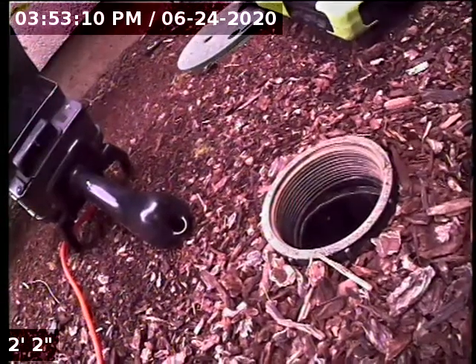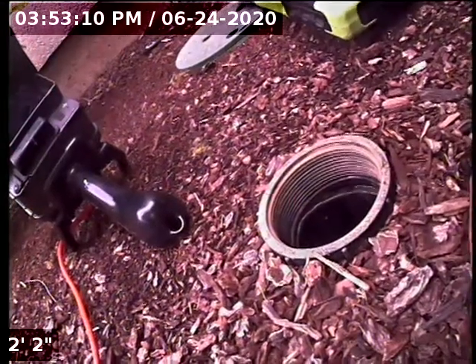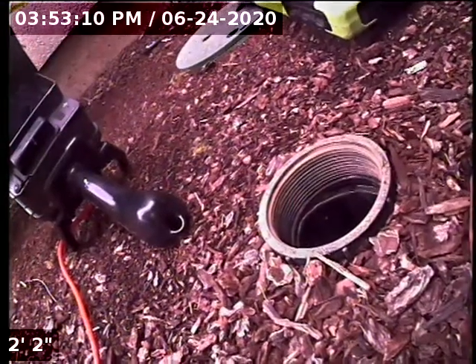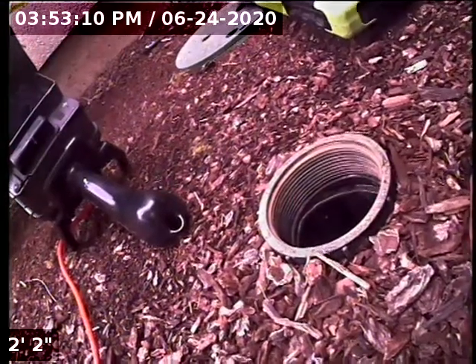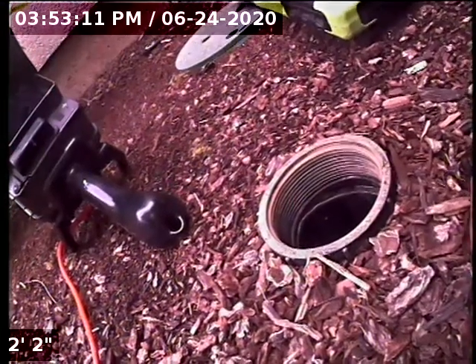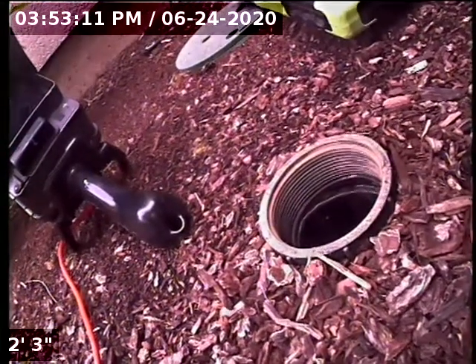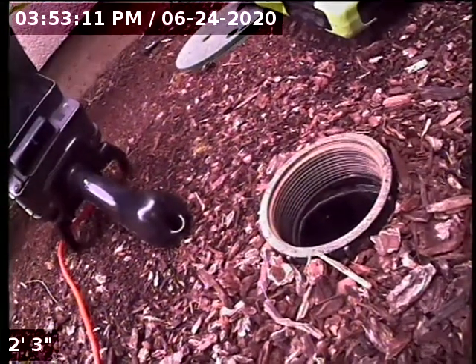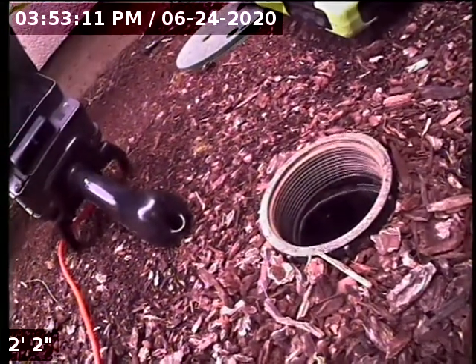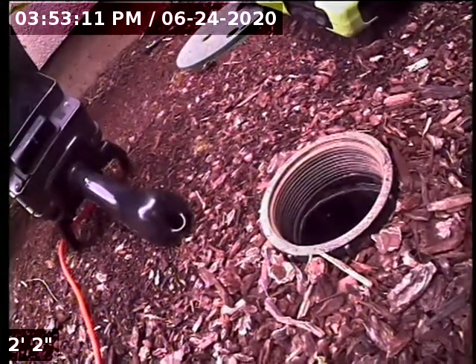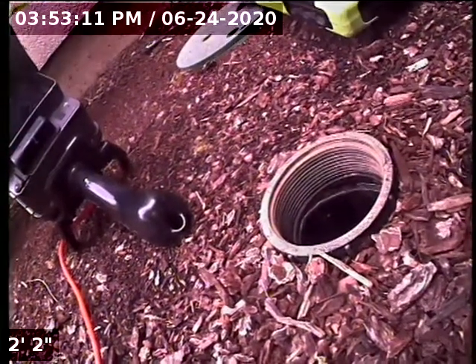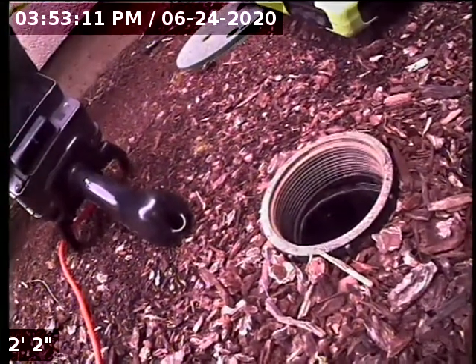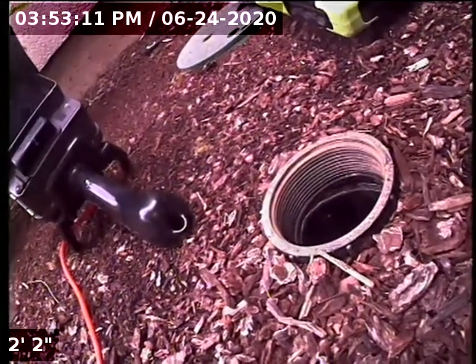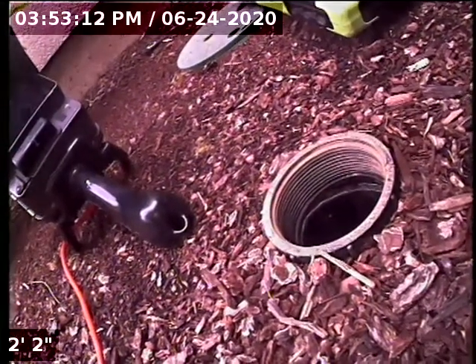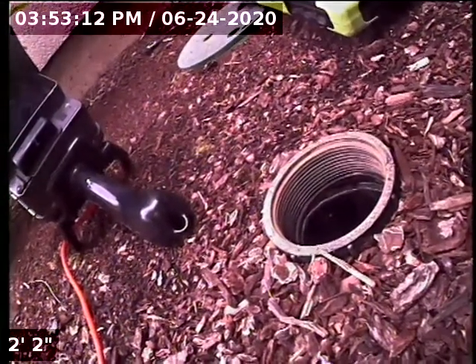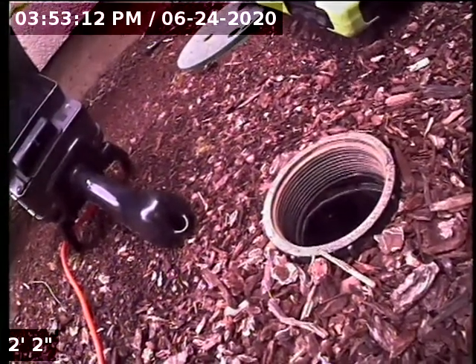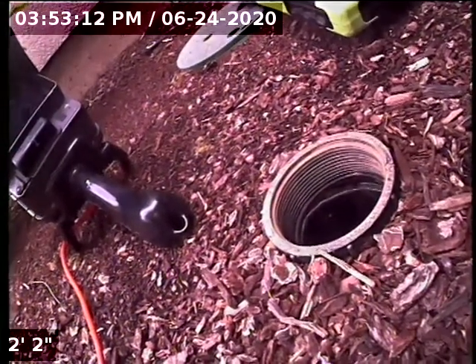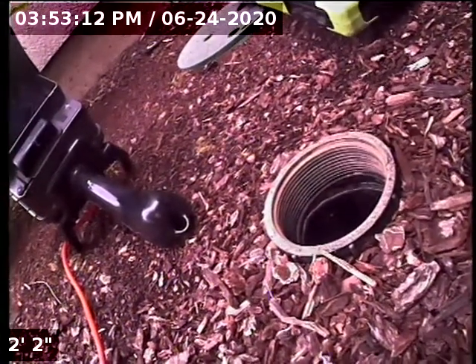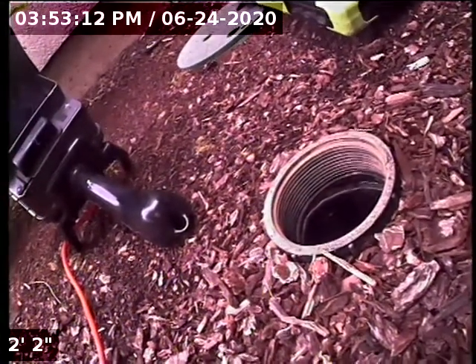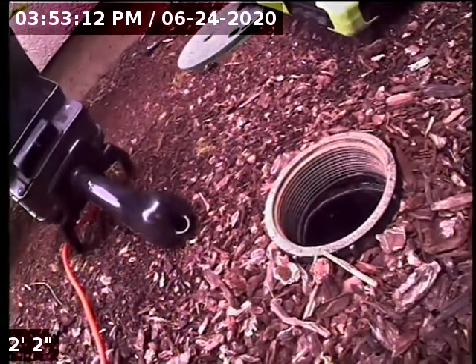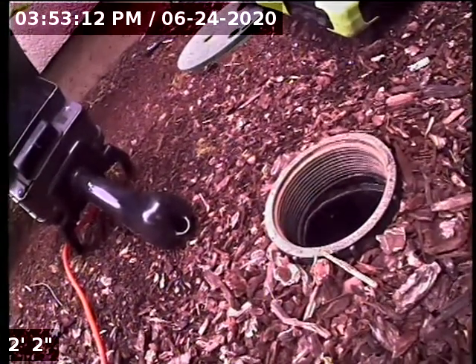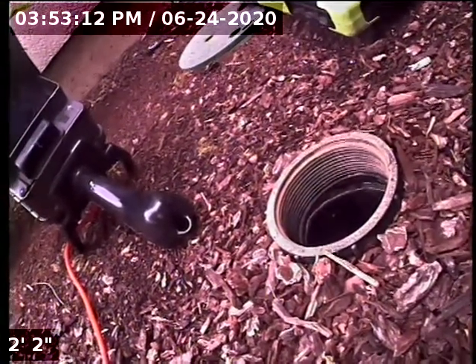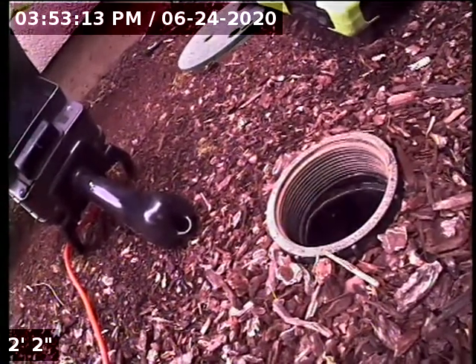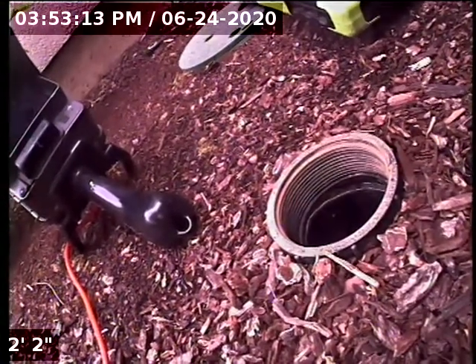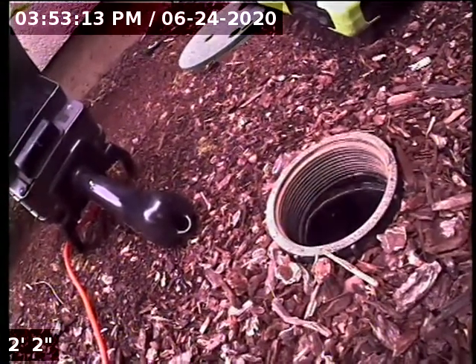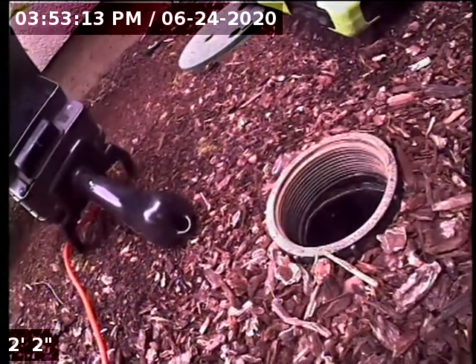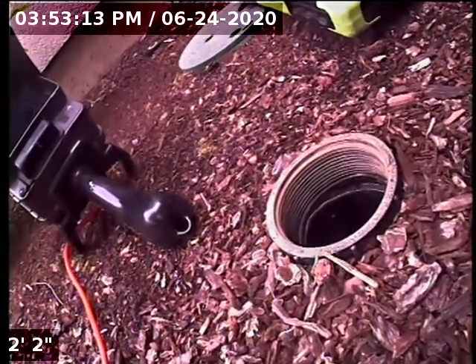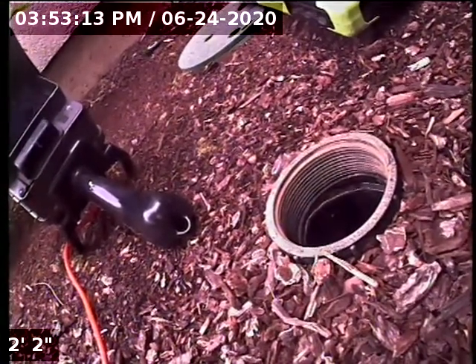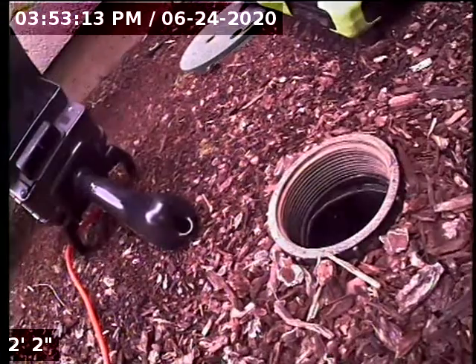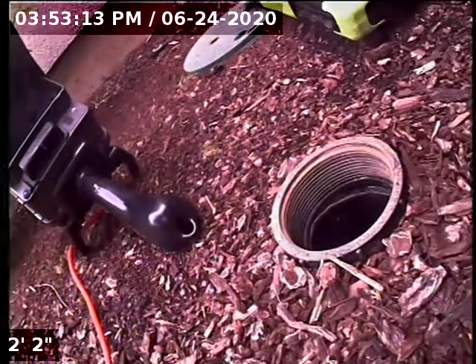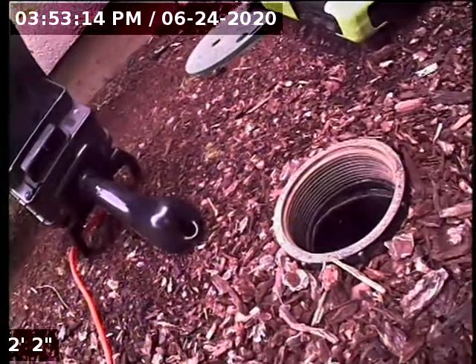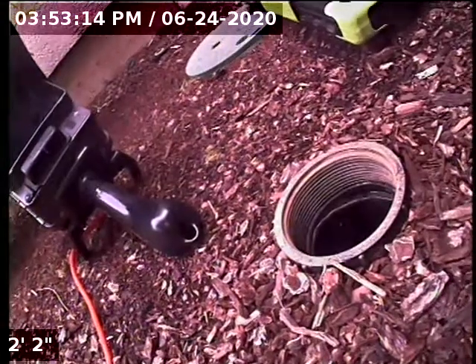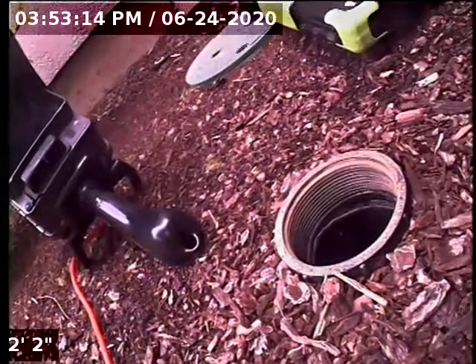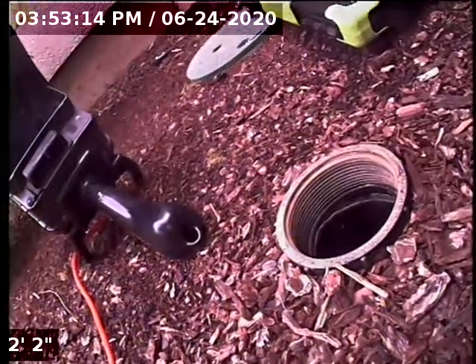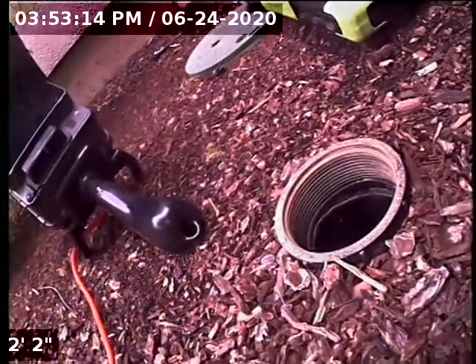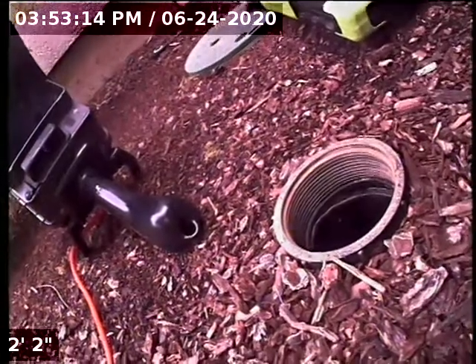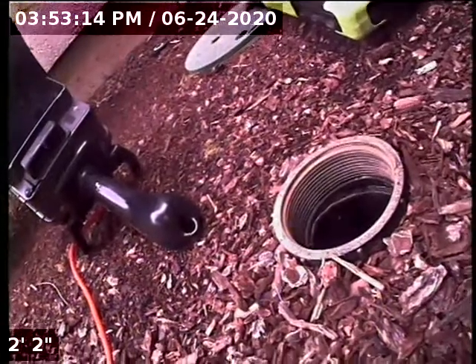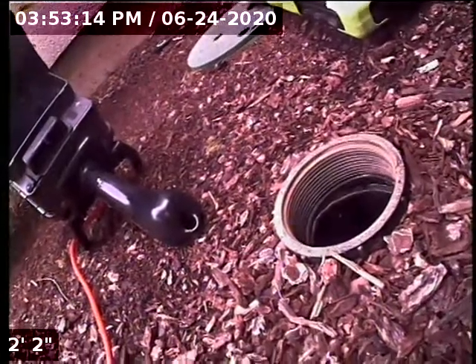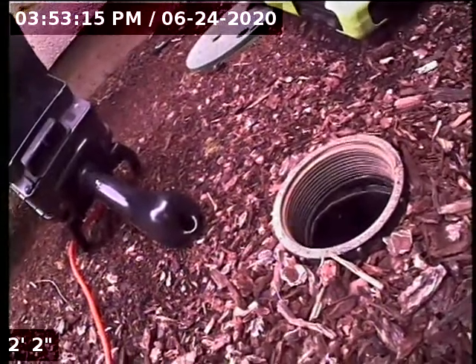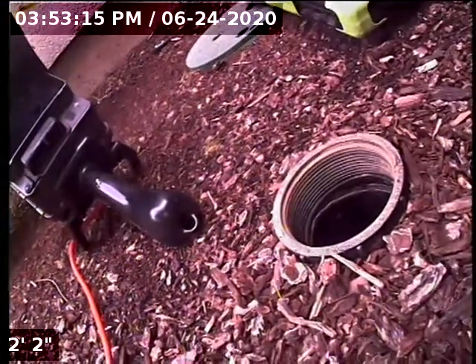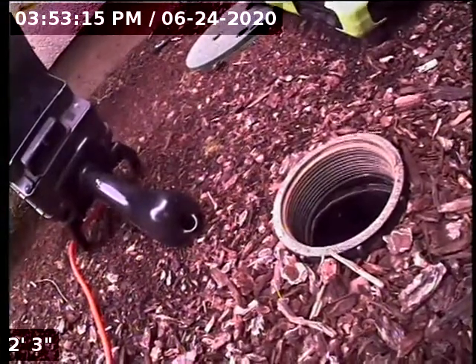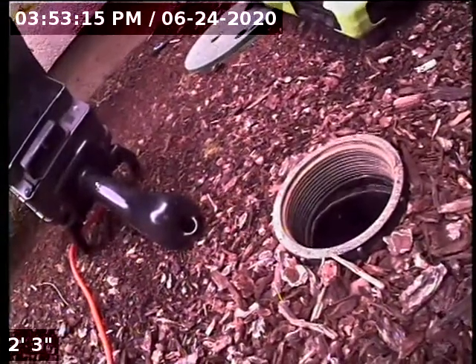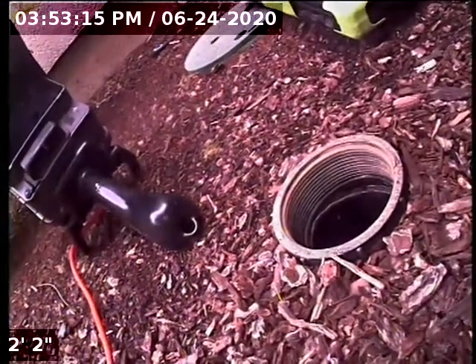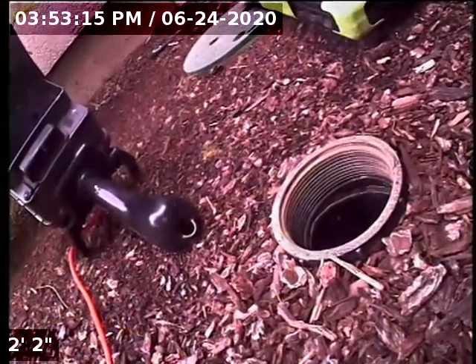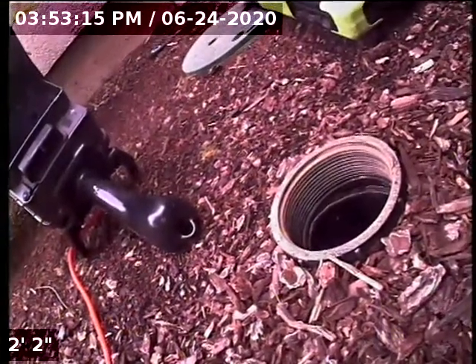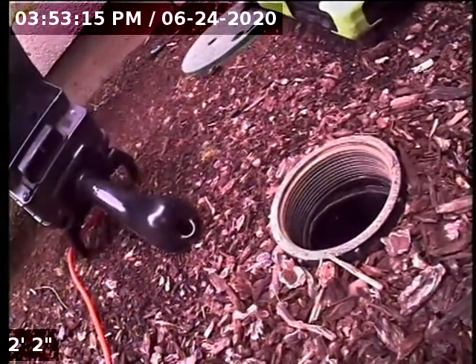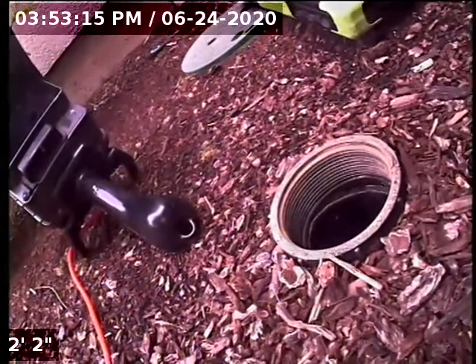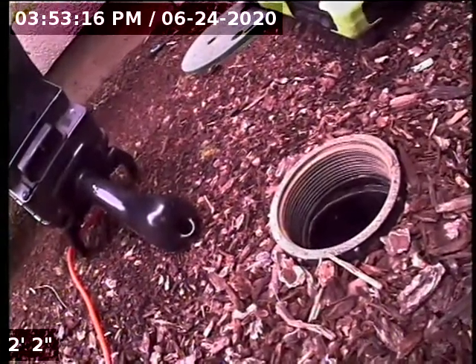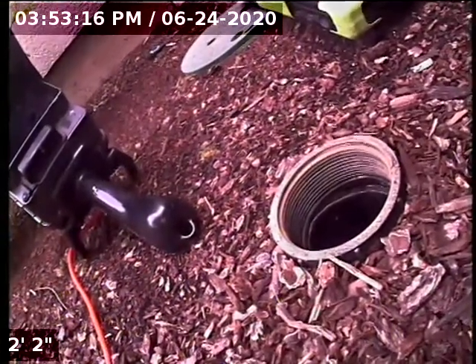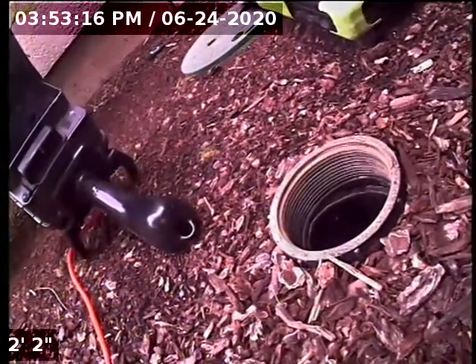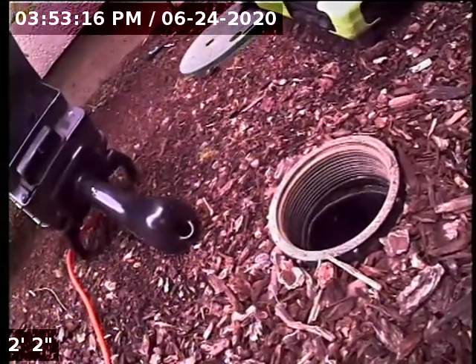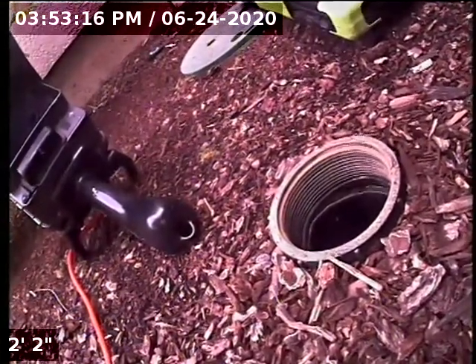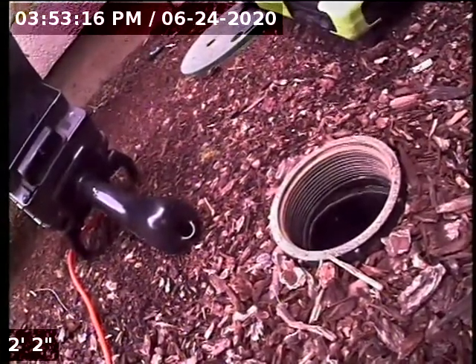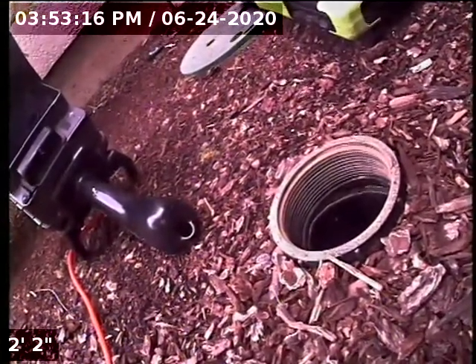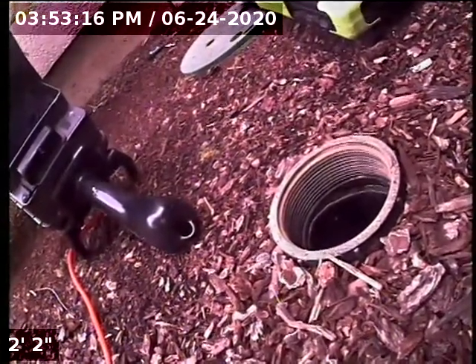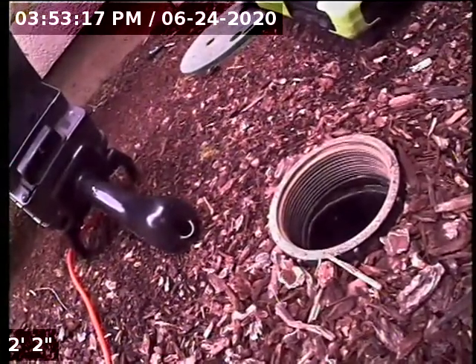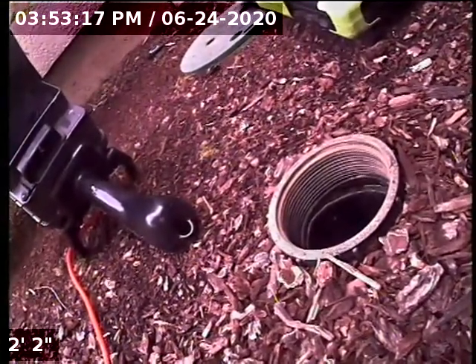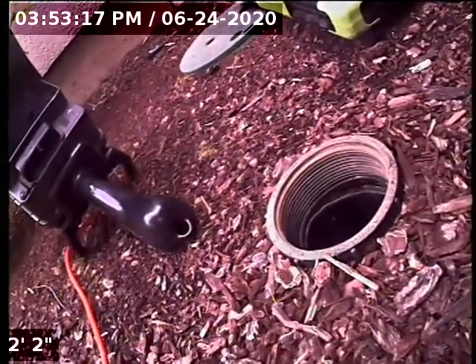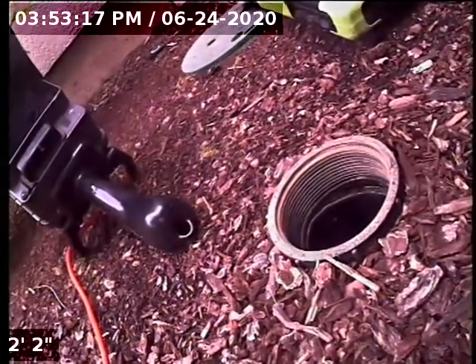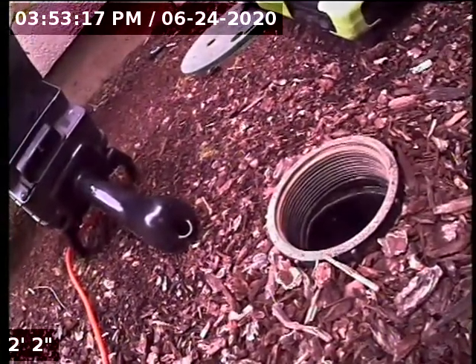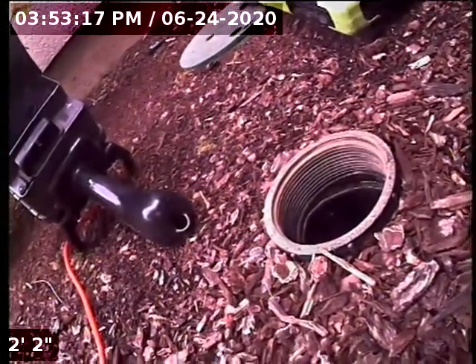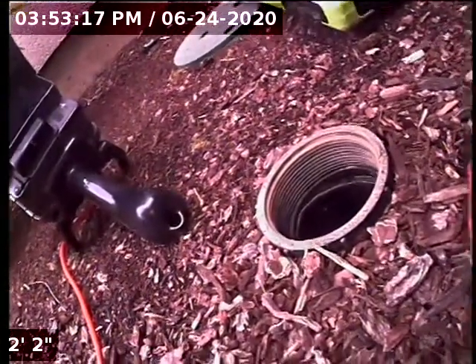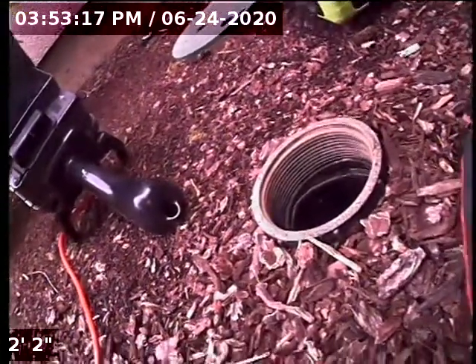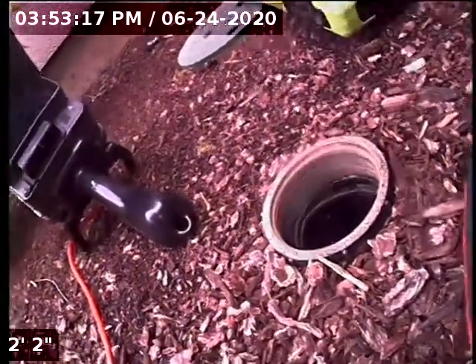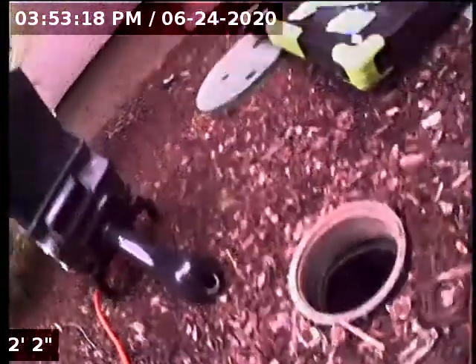Good afternoon, this is Jeff with Sewer Tech Northwest. Today we're at property address 29165 Southwest Costa Circle East here in Wilsonville.